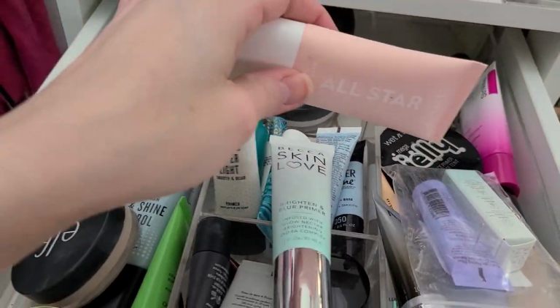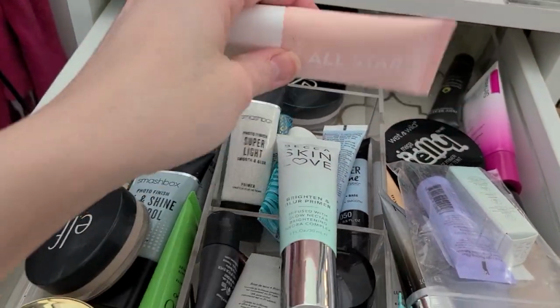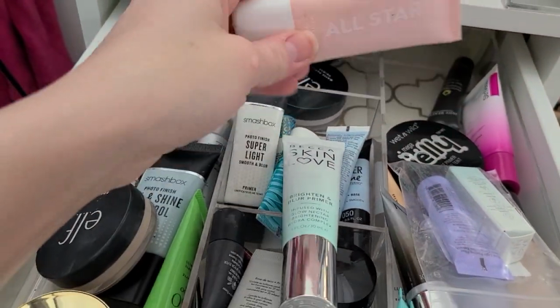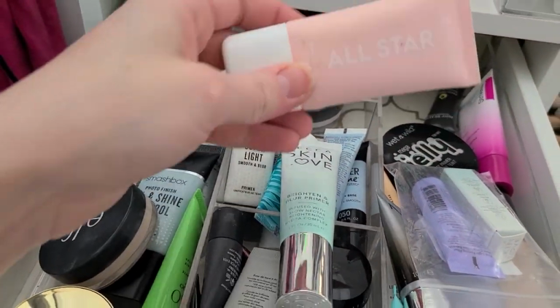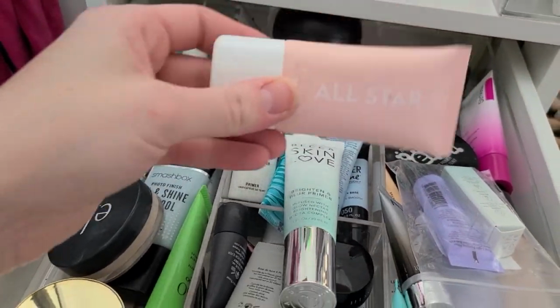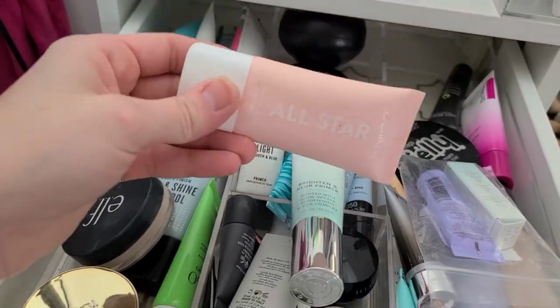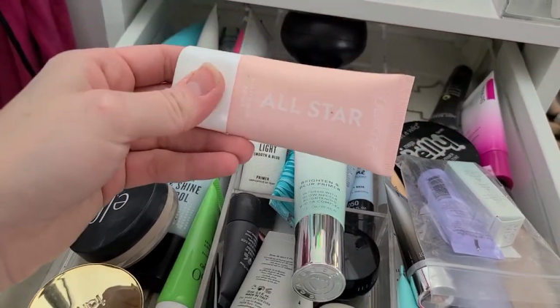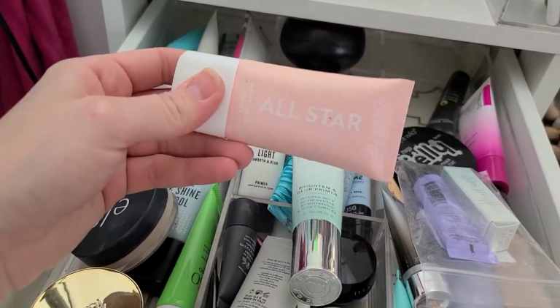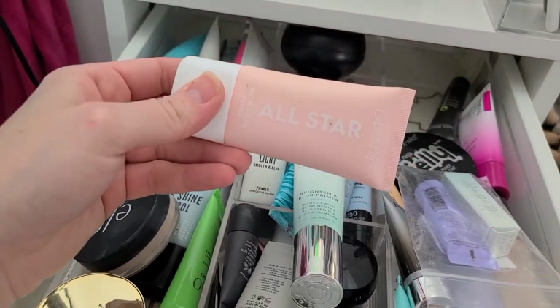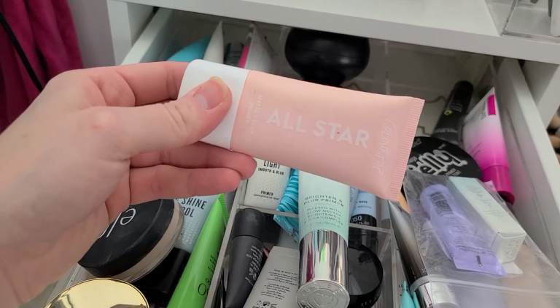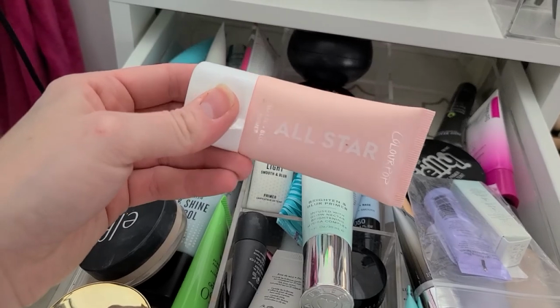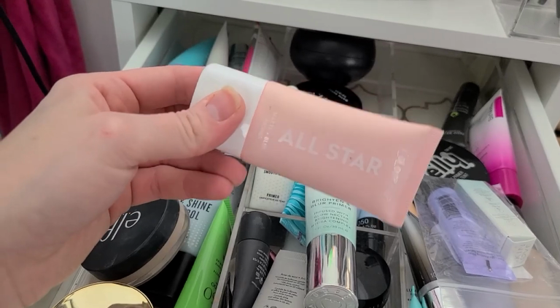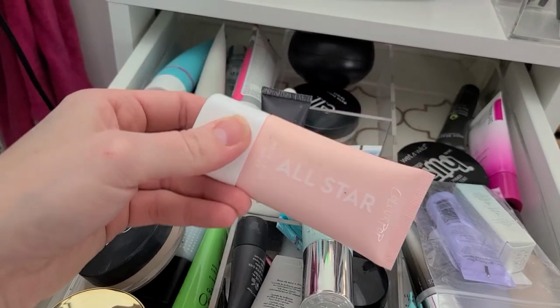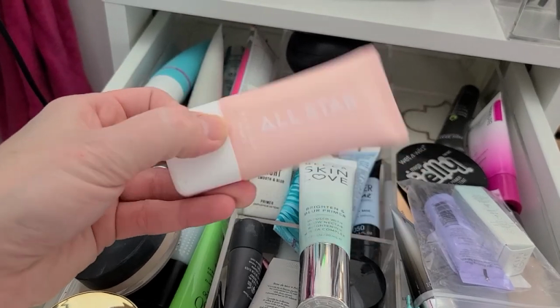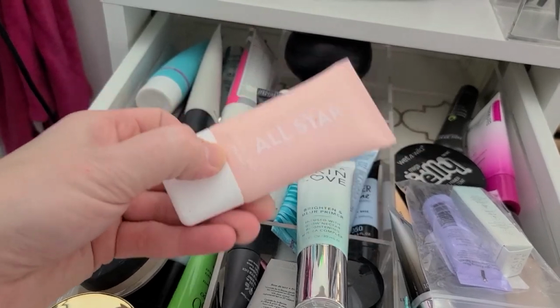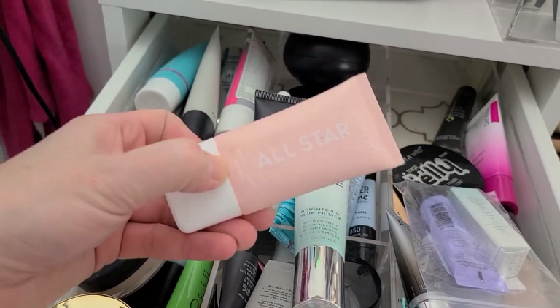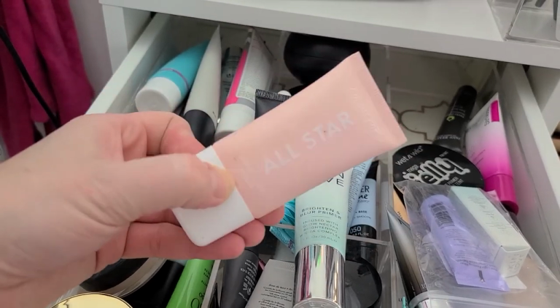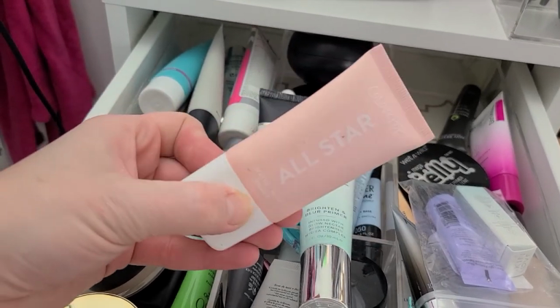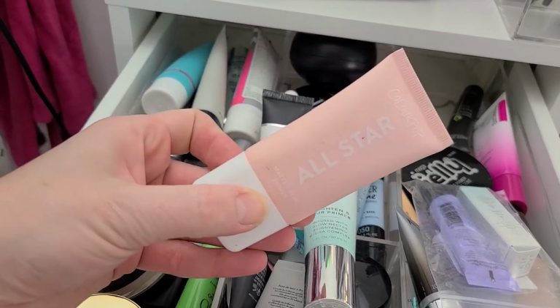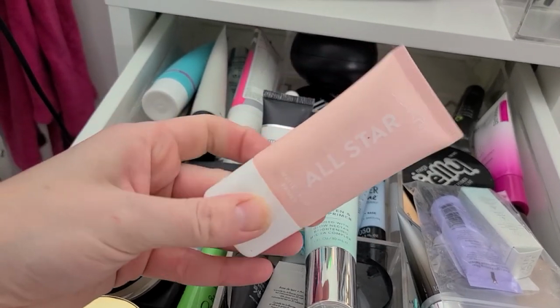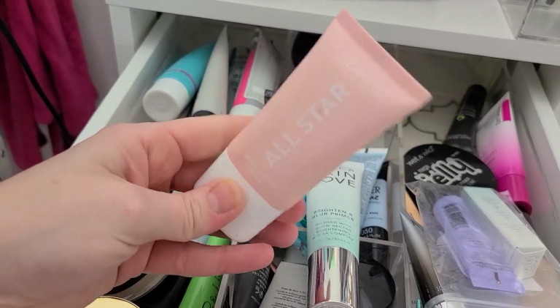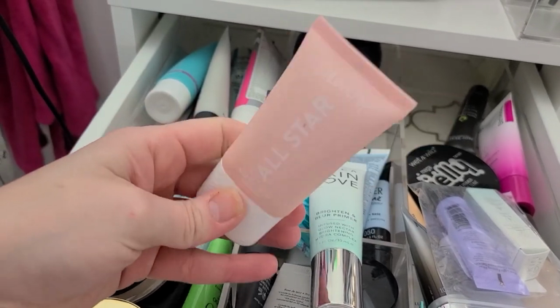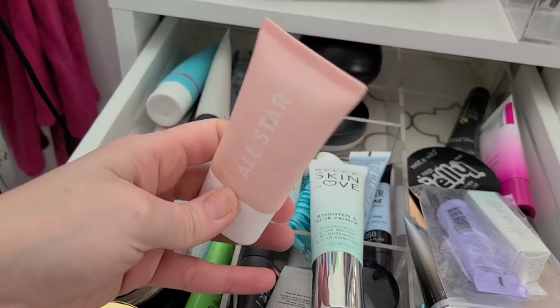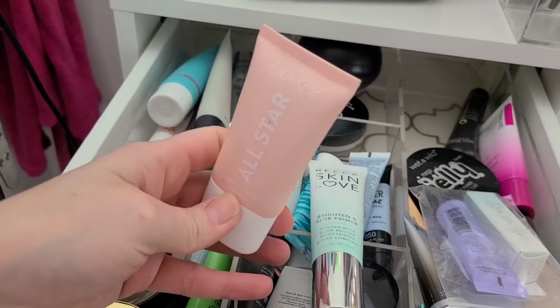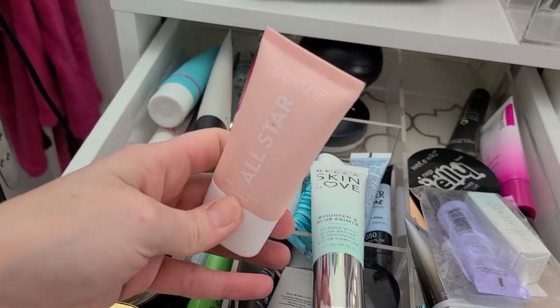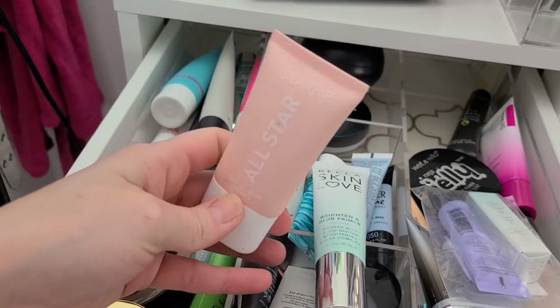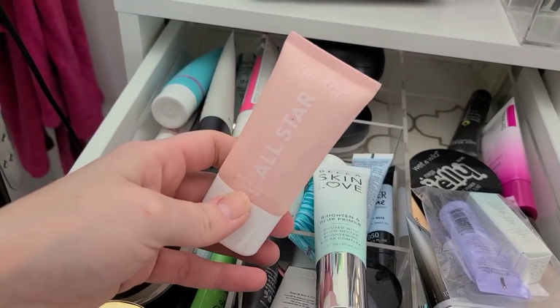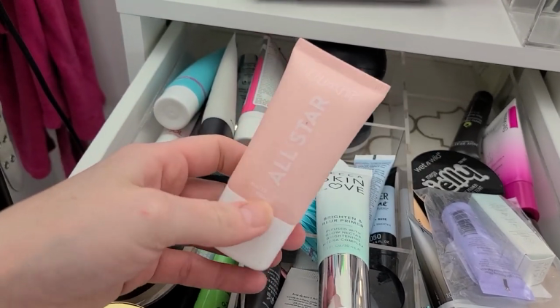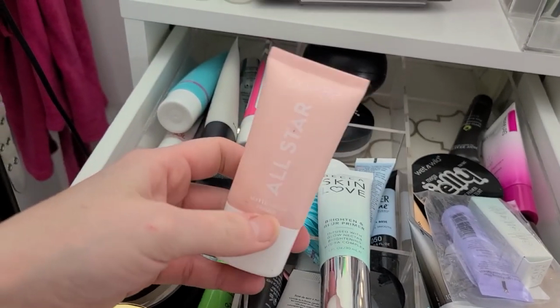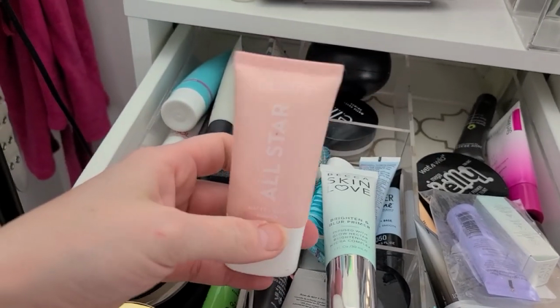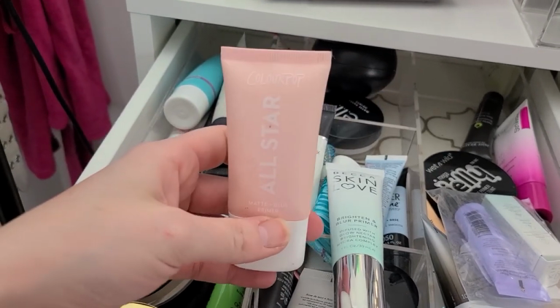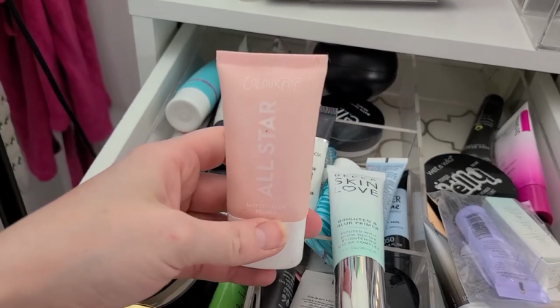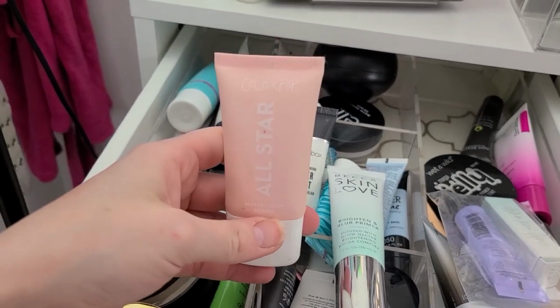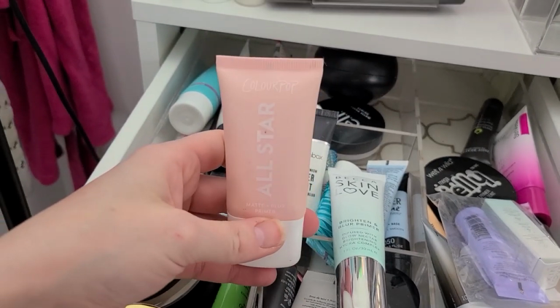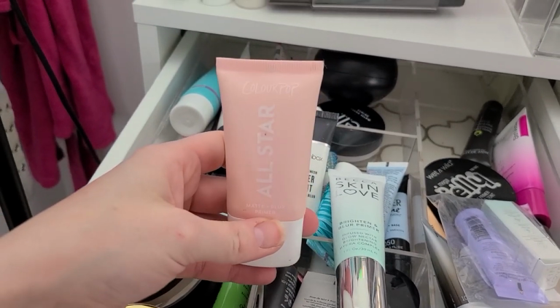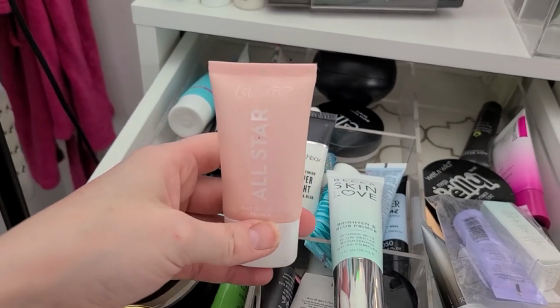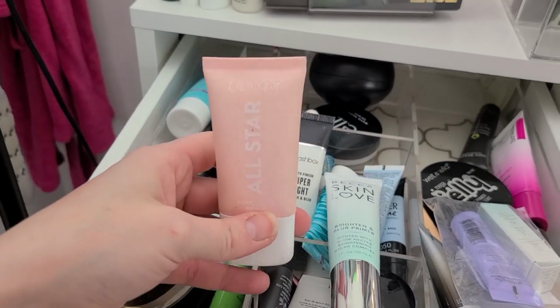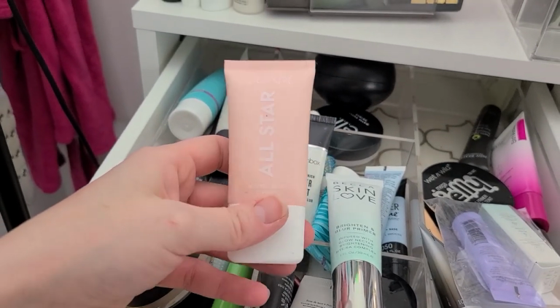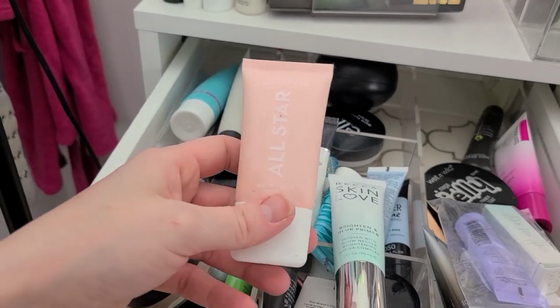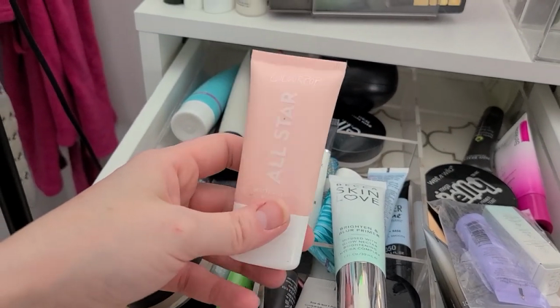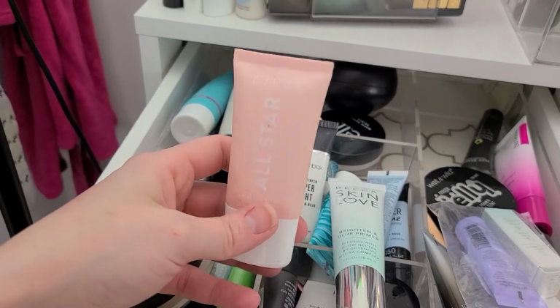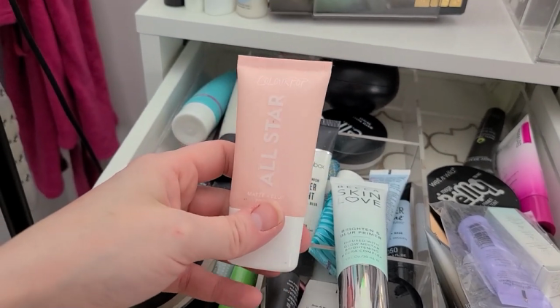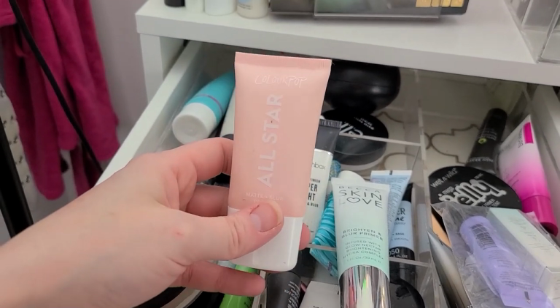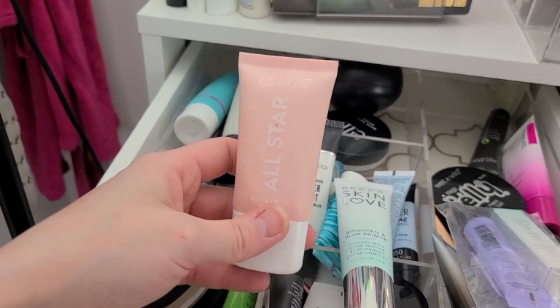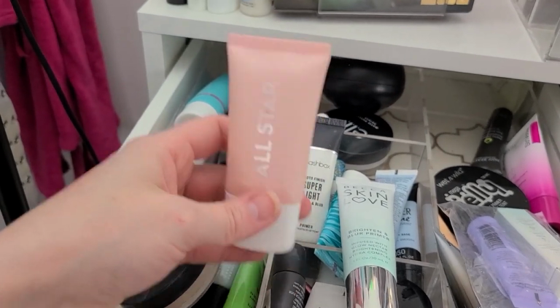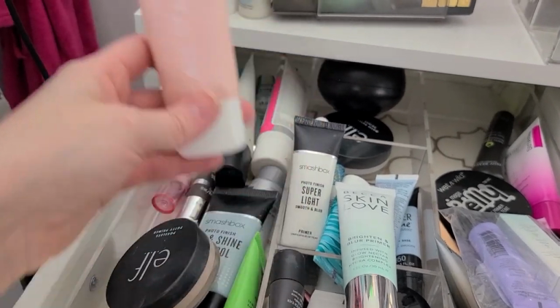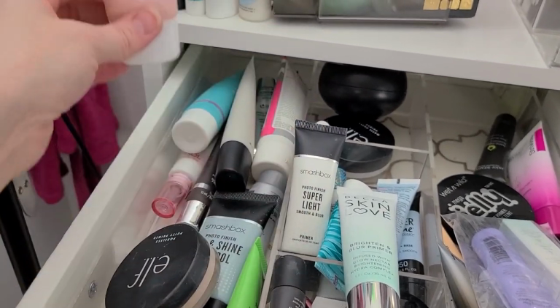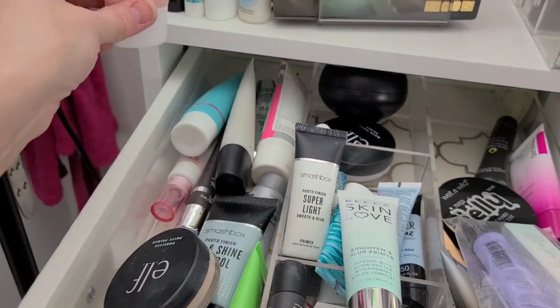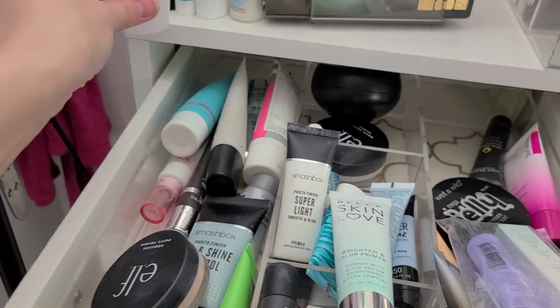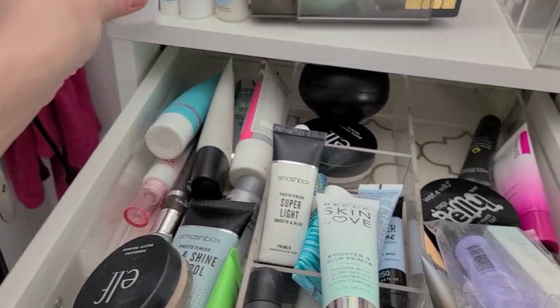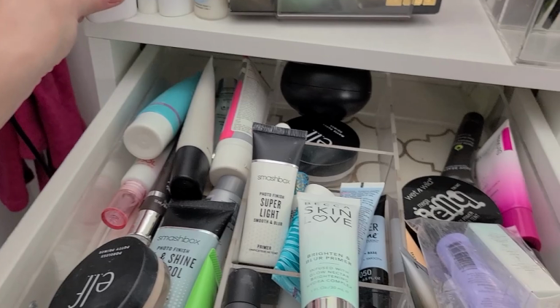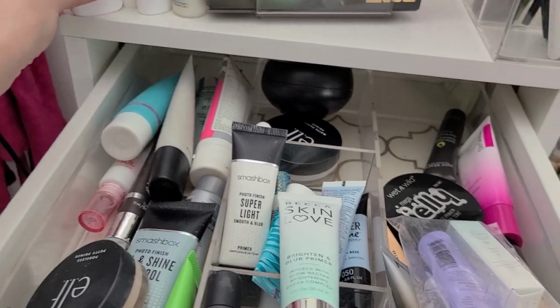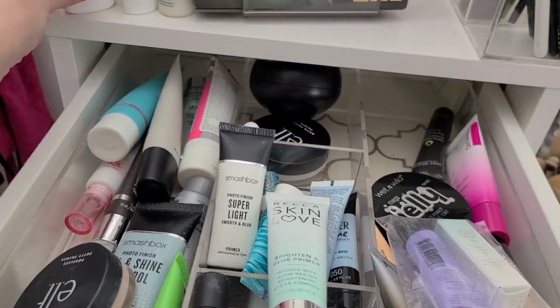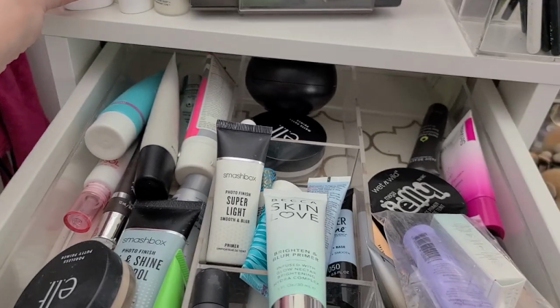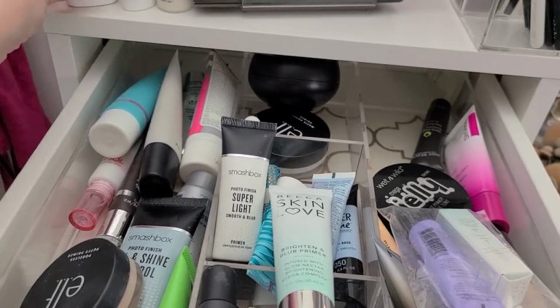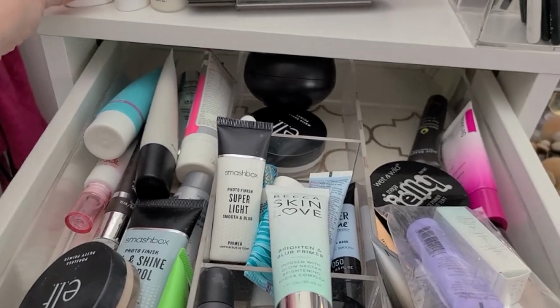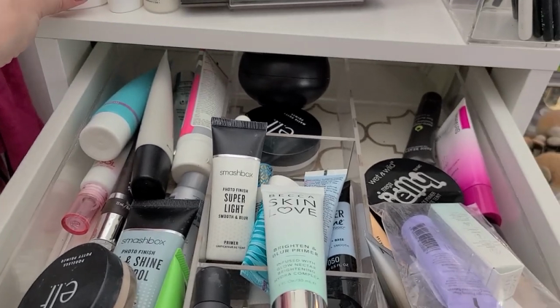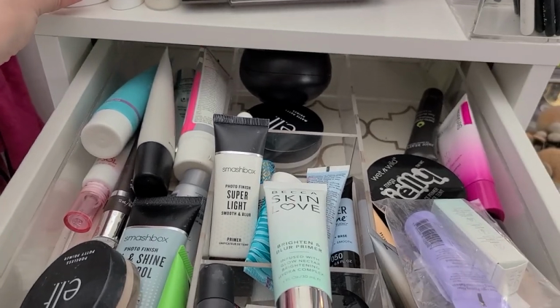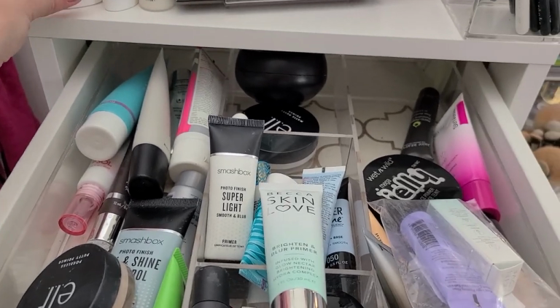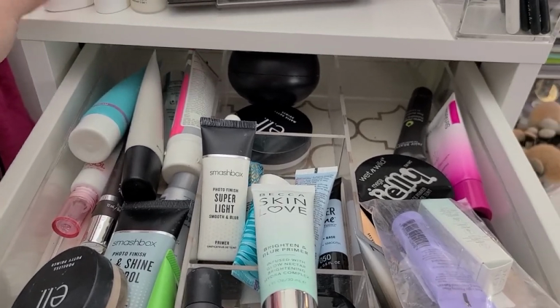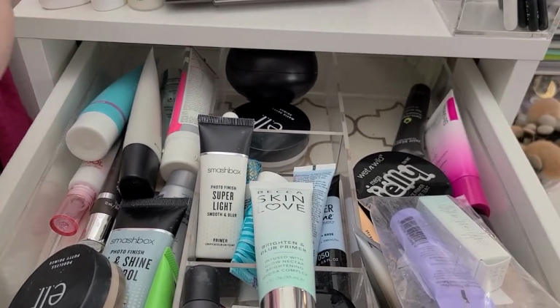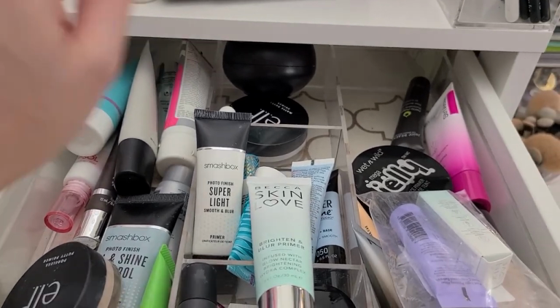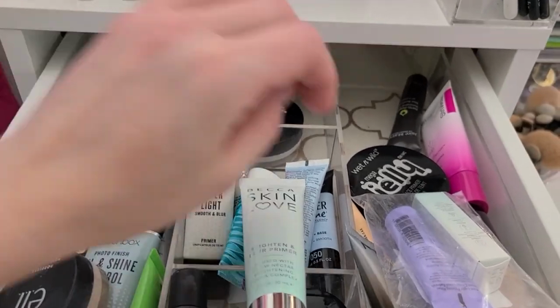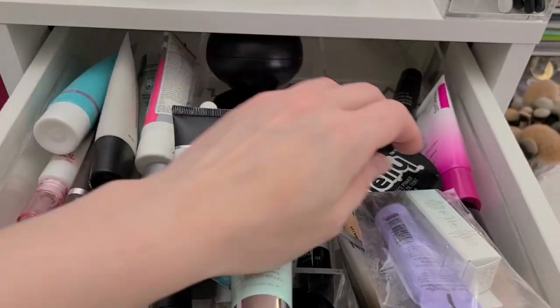I'm also going to get rid of this ColourPop All-Star. Used it like two or three times — it just was not a favorite. I didn't care for that at all.